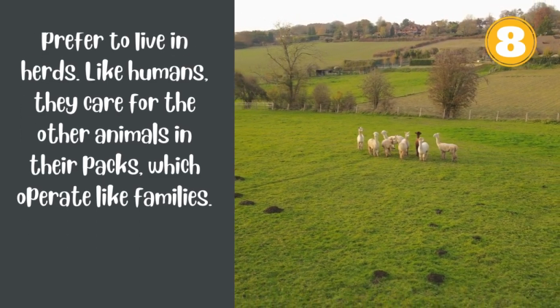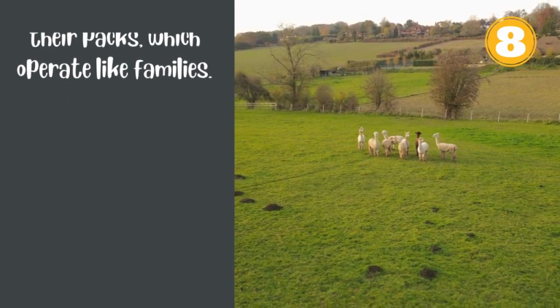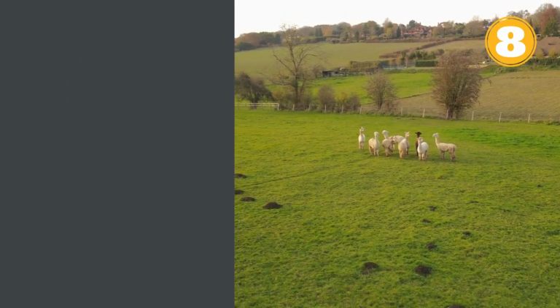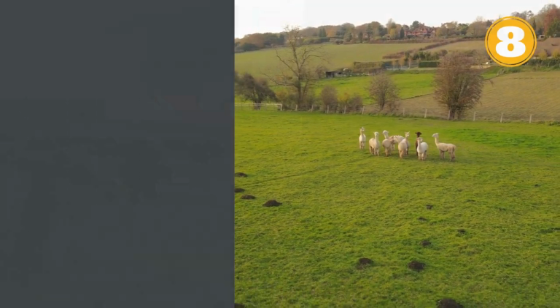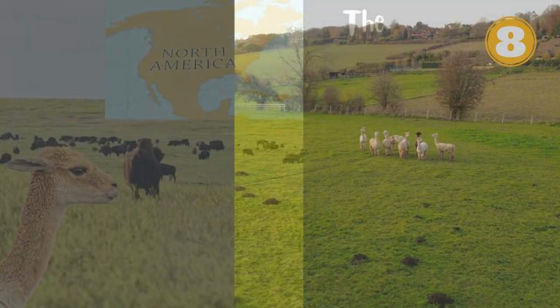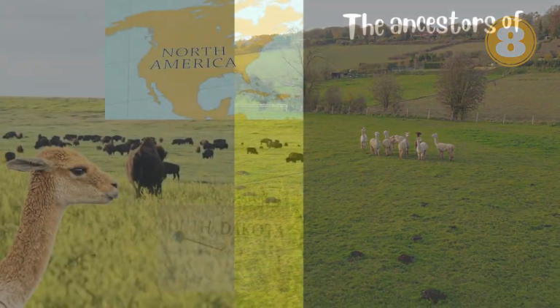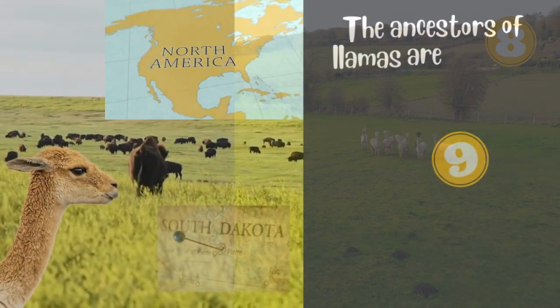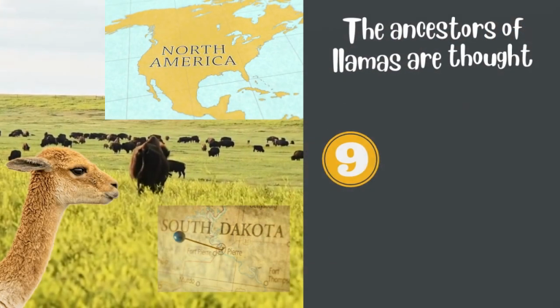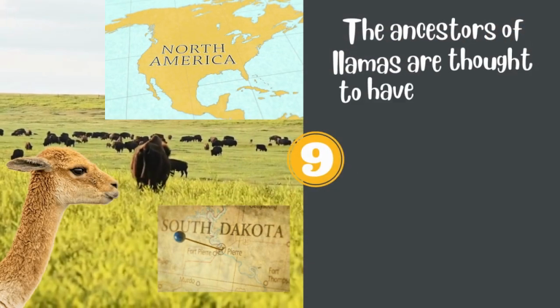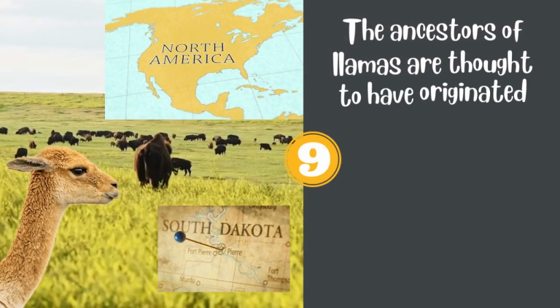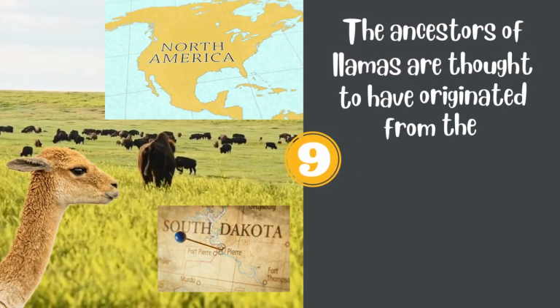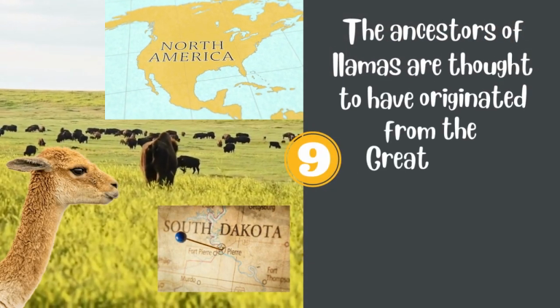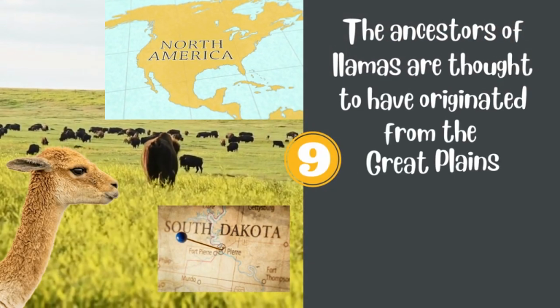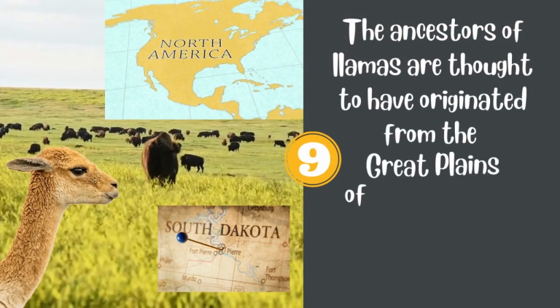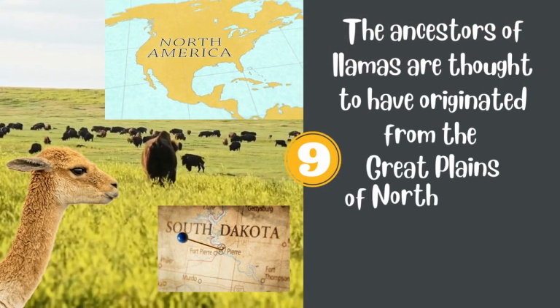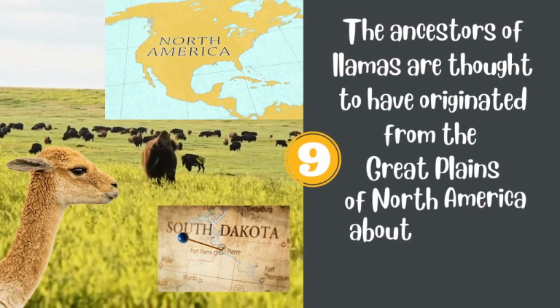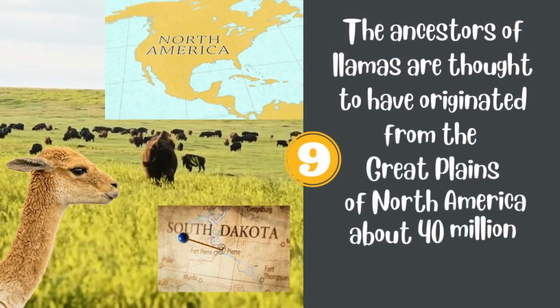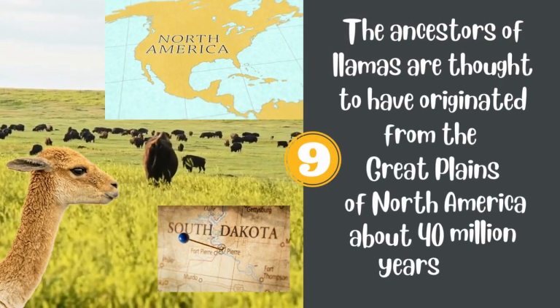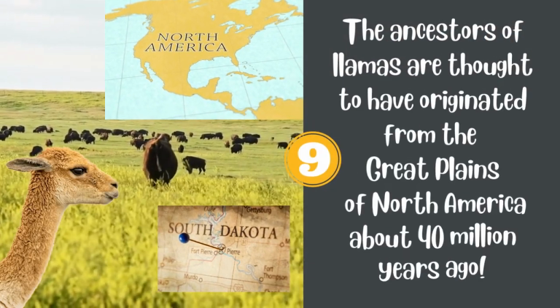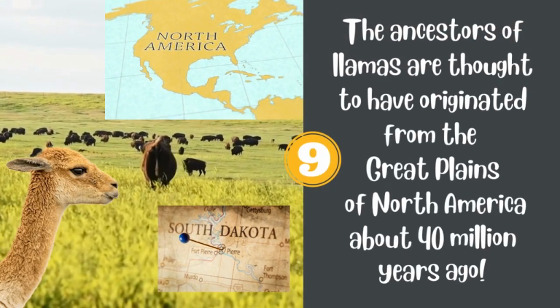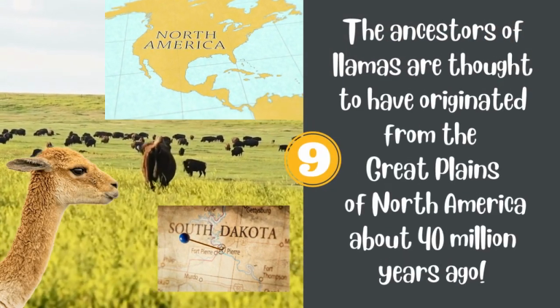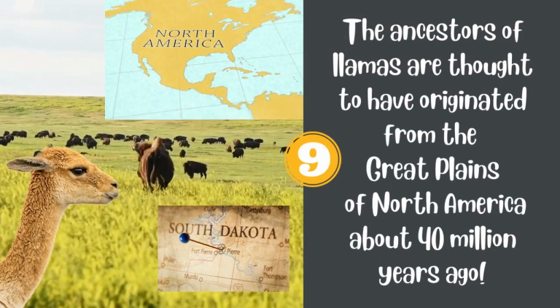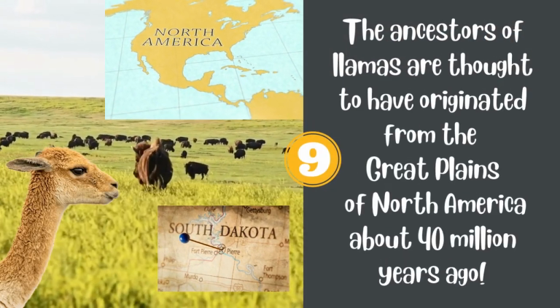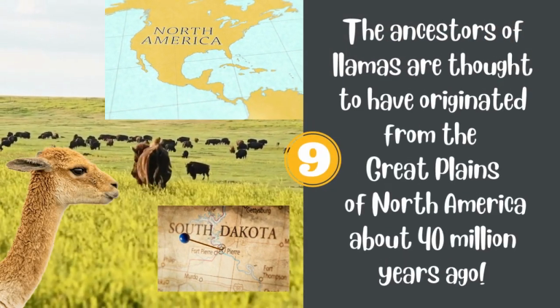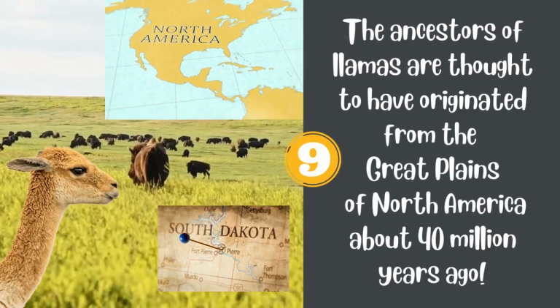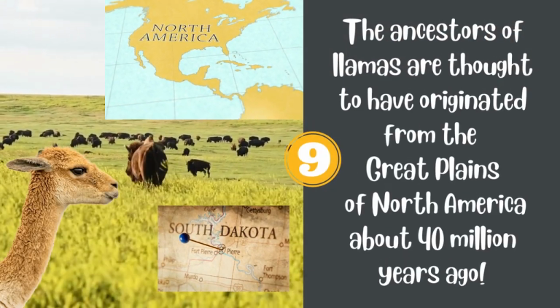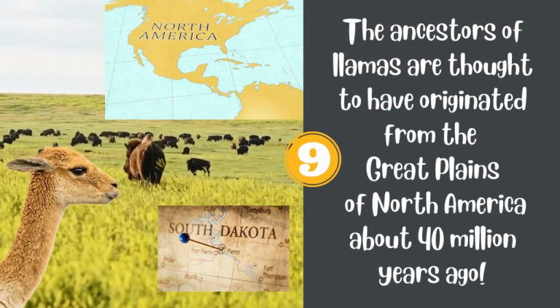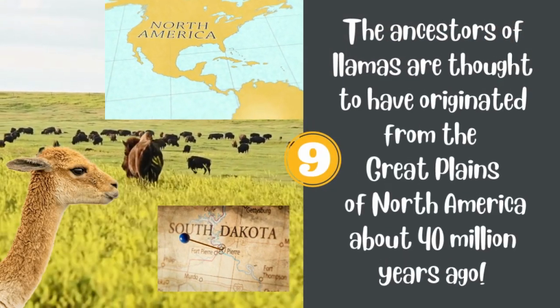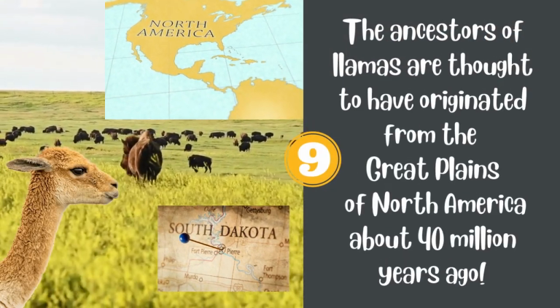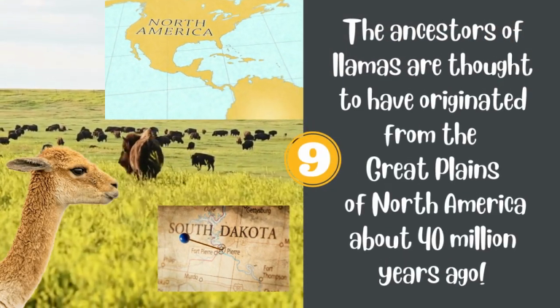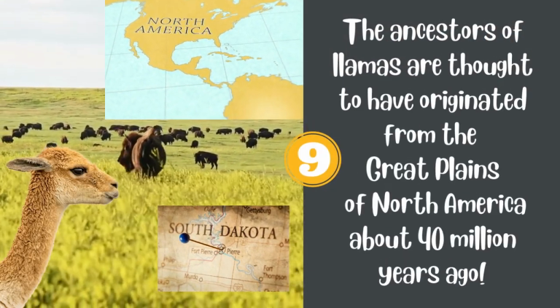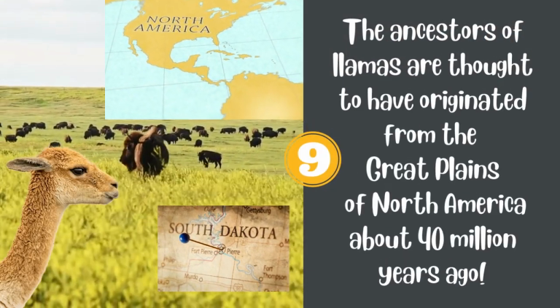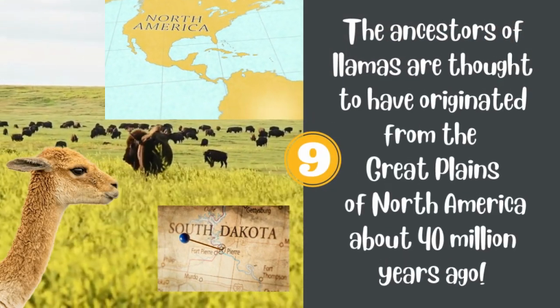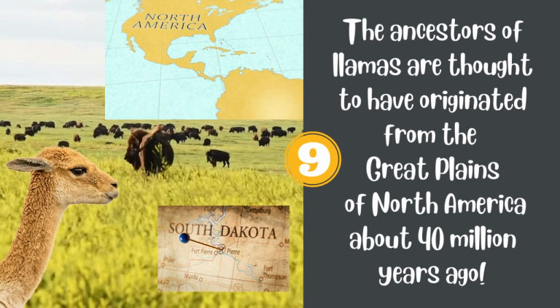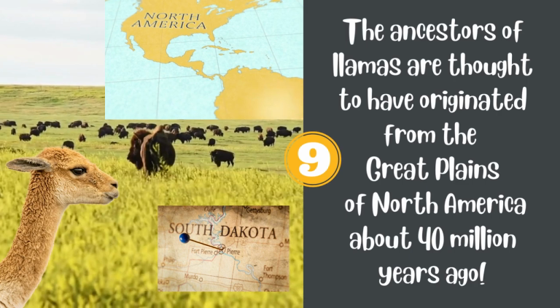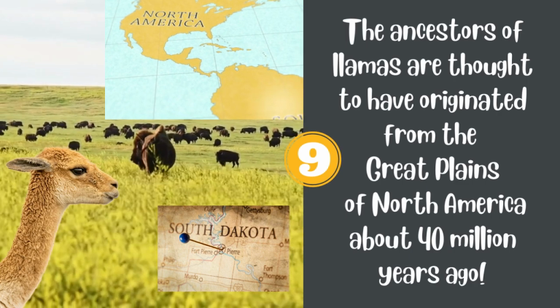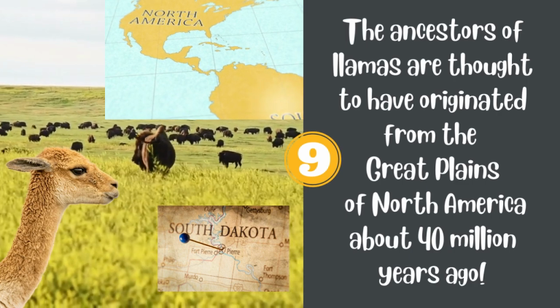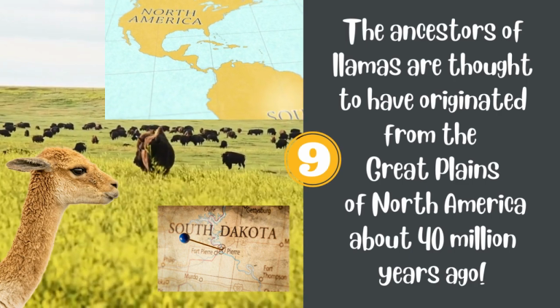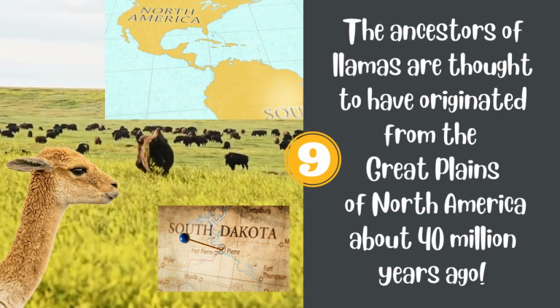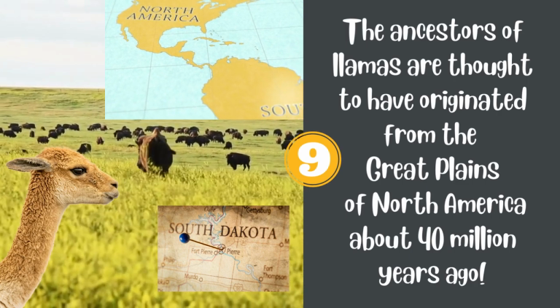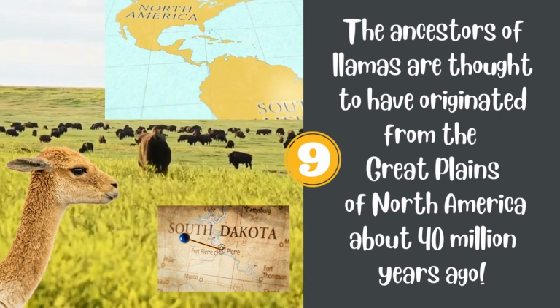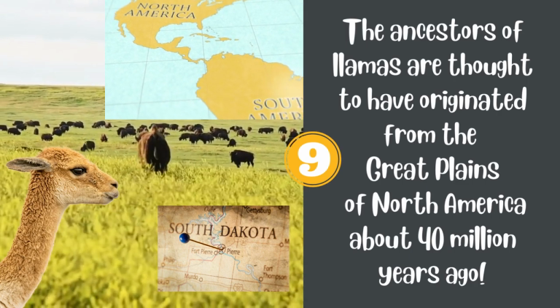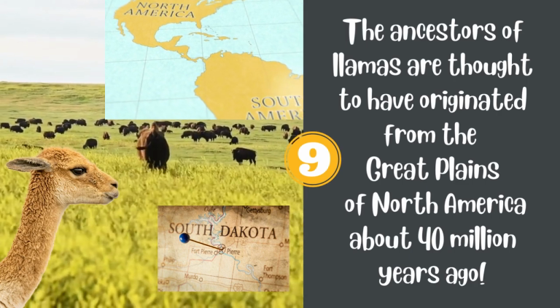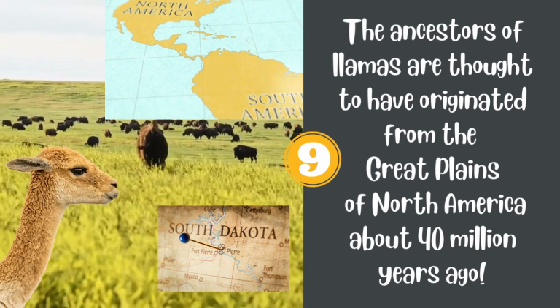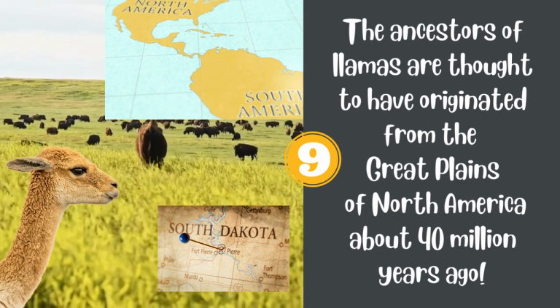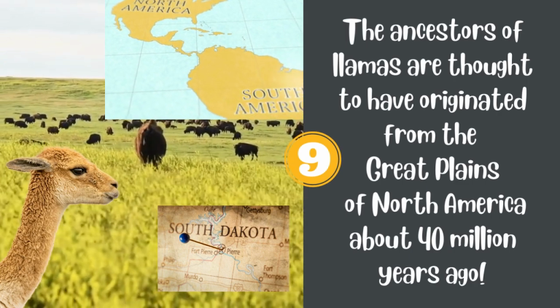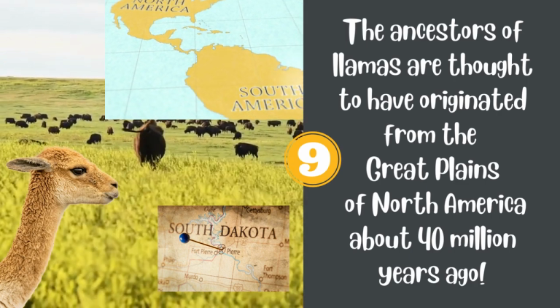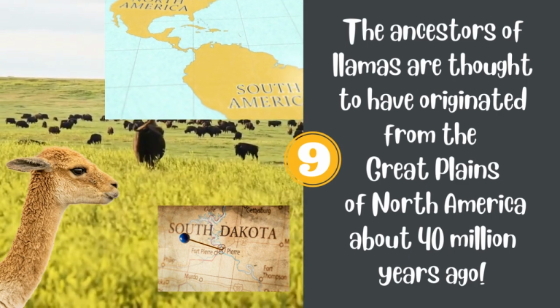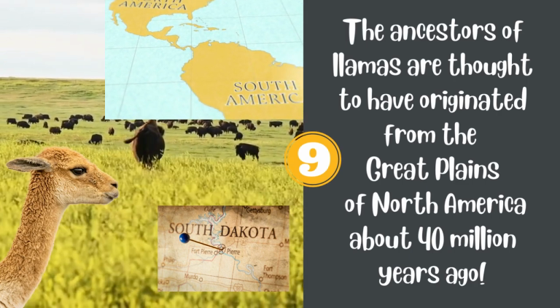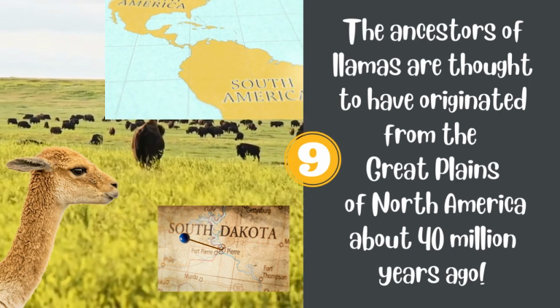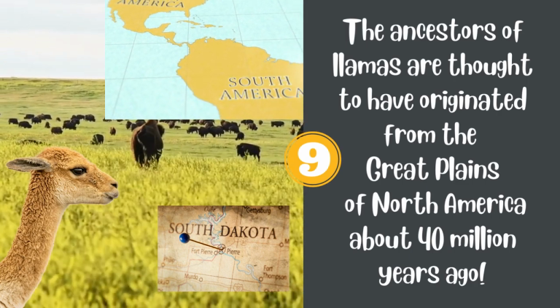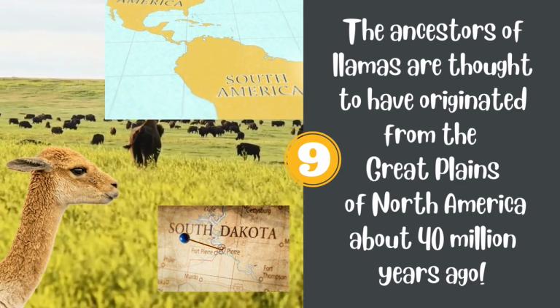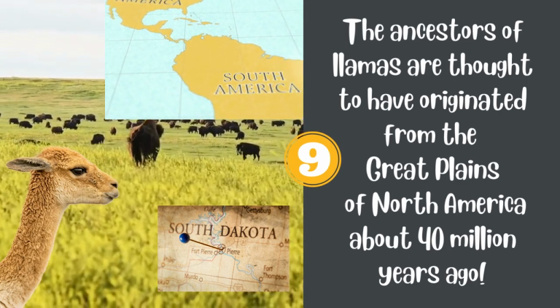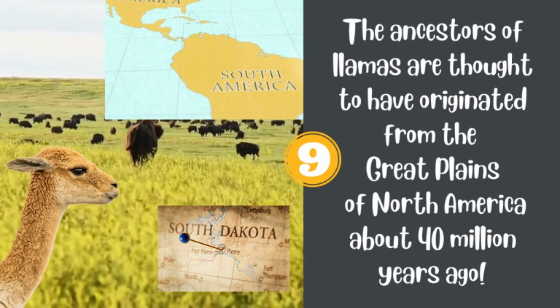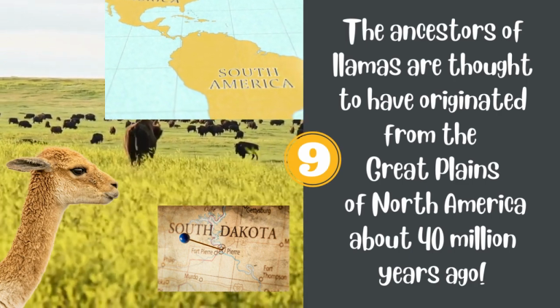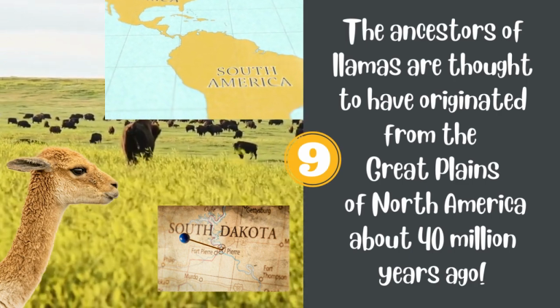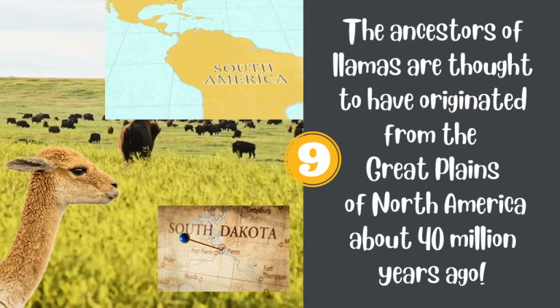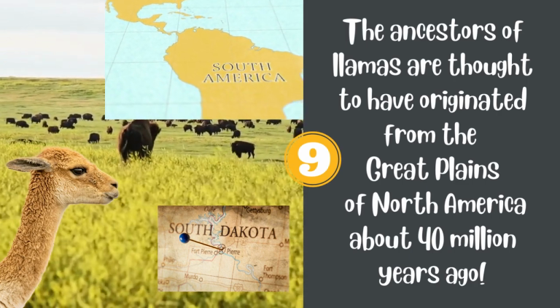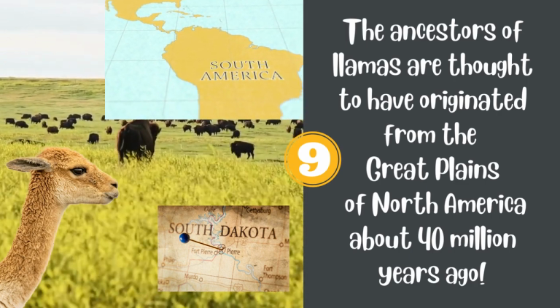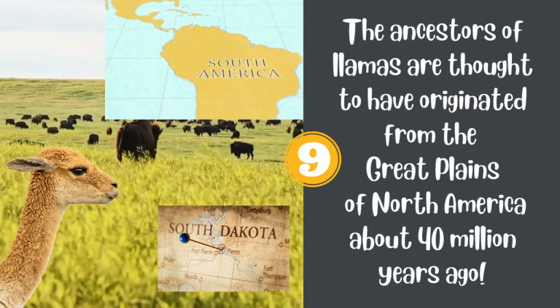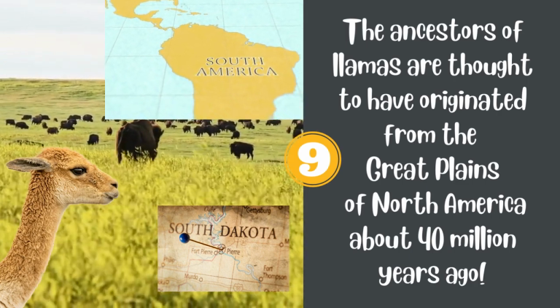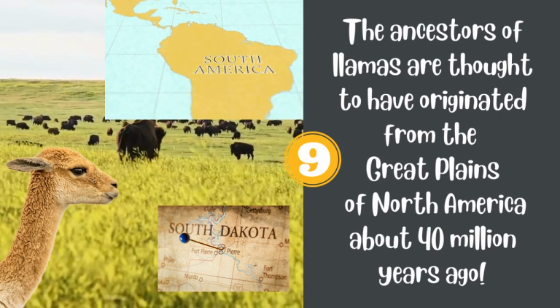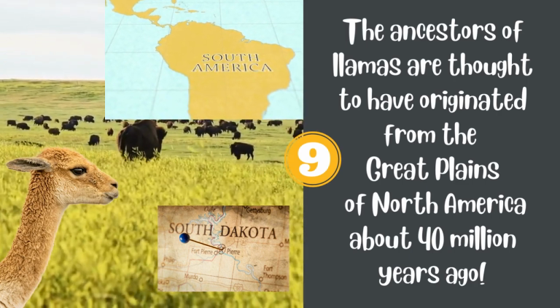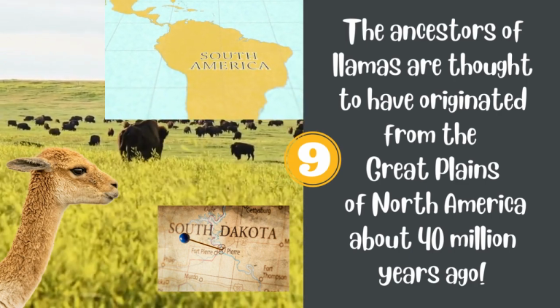9. The ancestors of llamas are thought to have originated from the Great Plains of North America, about 40 million years ago.